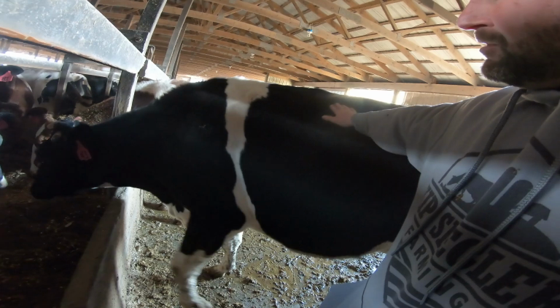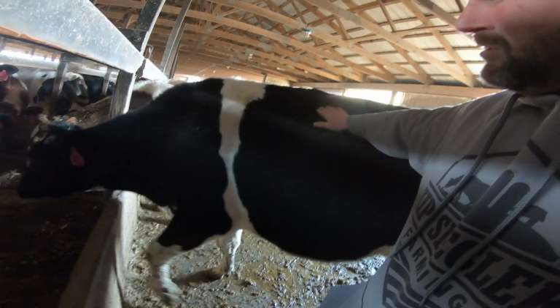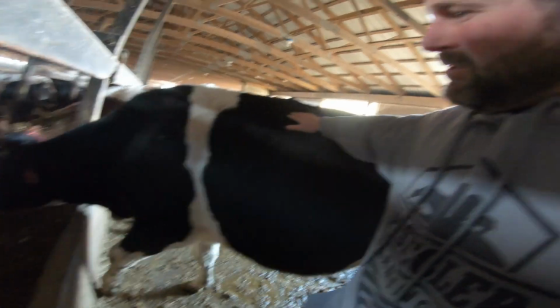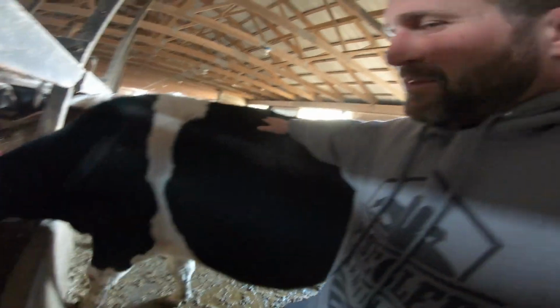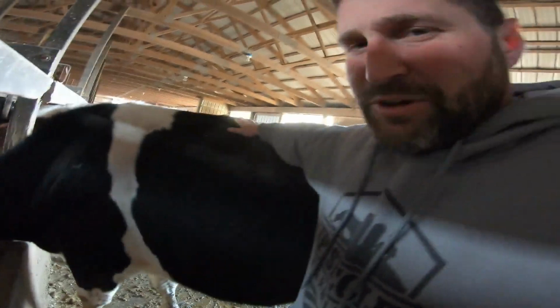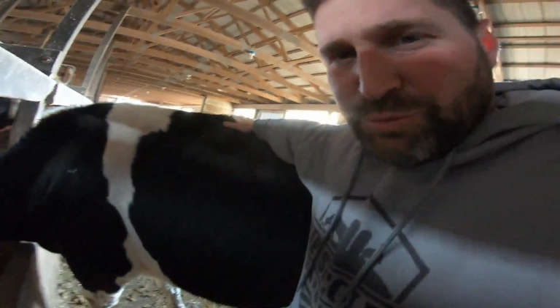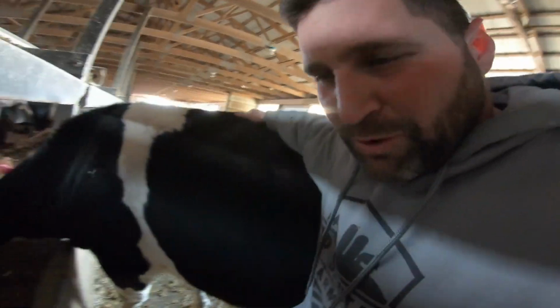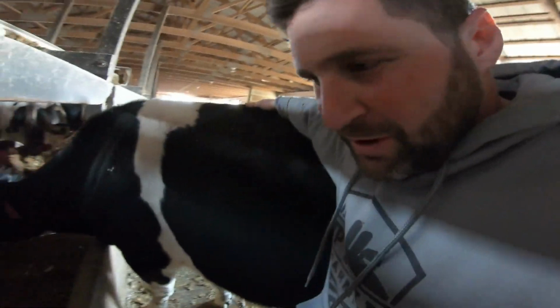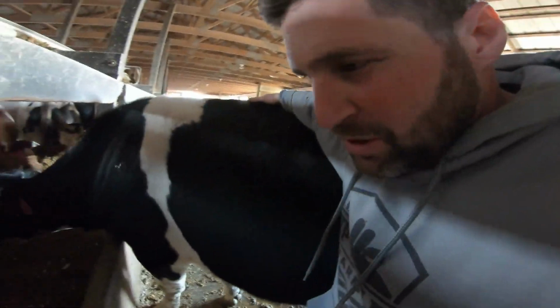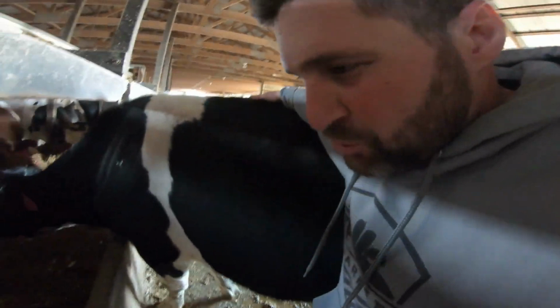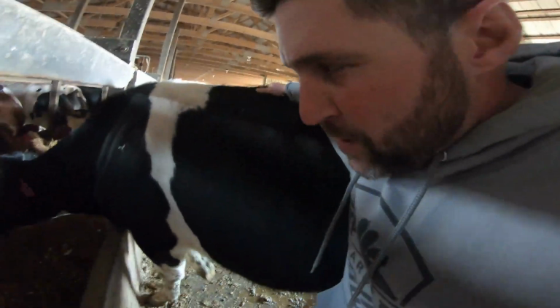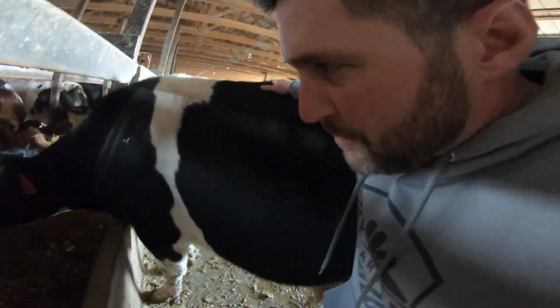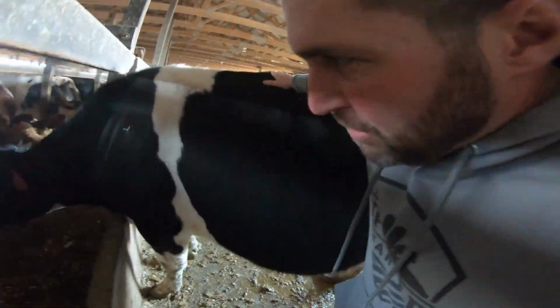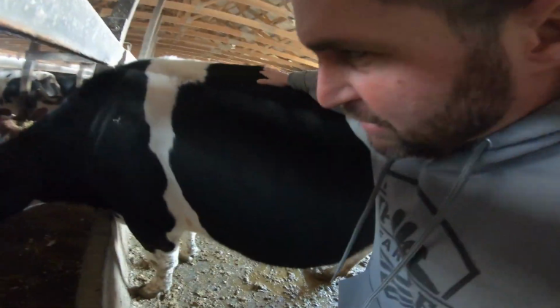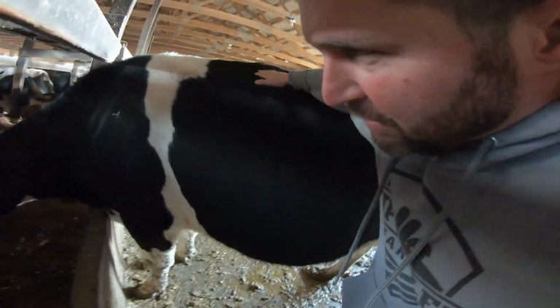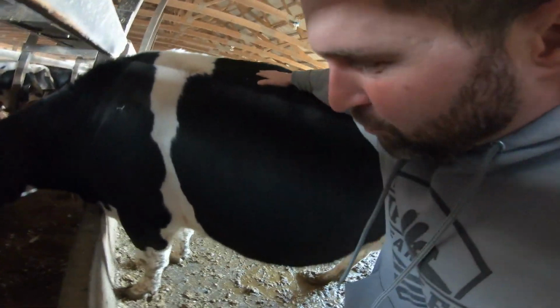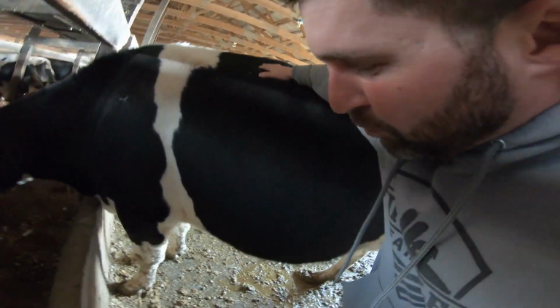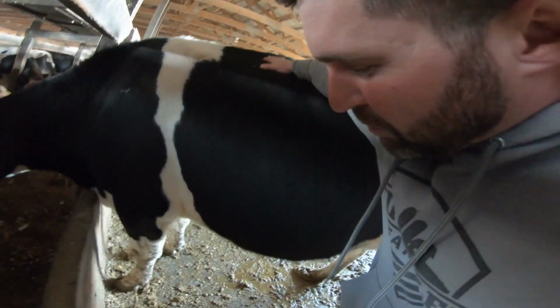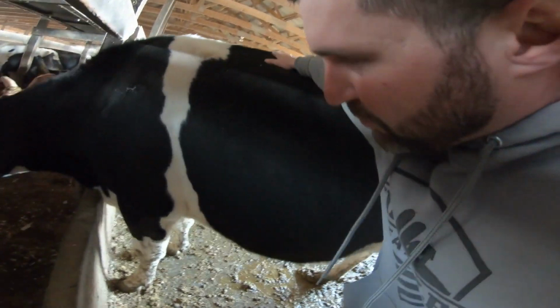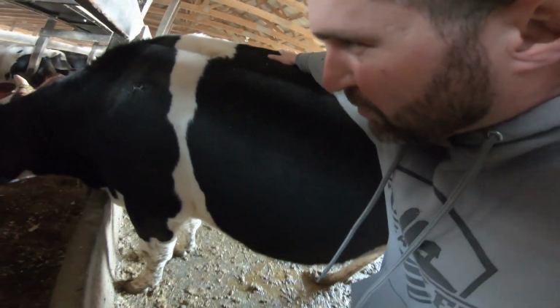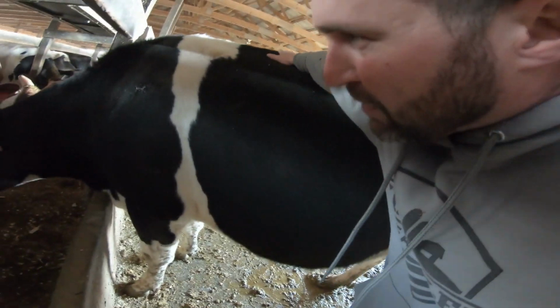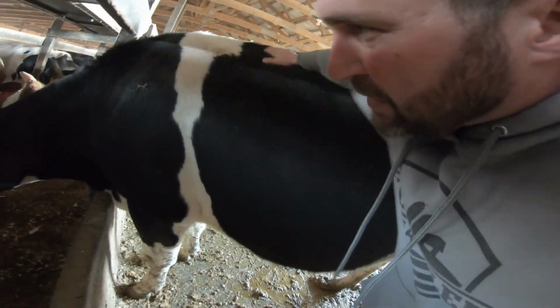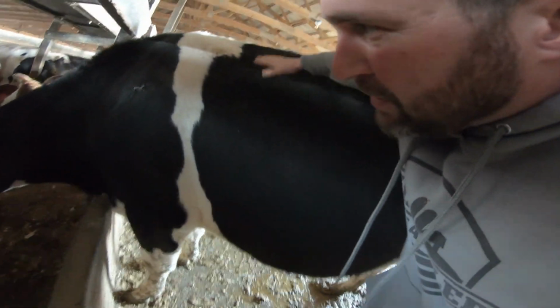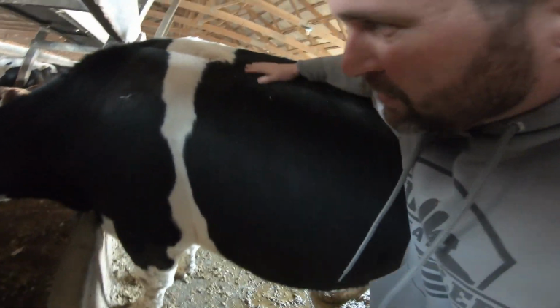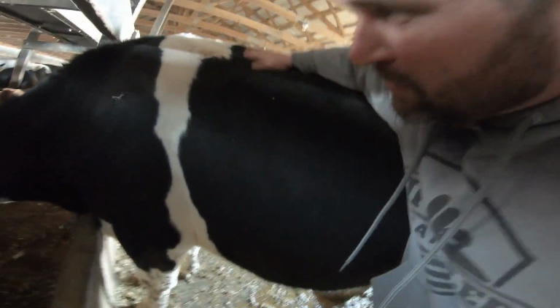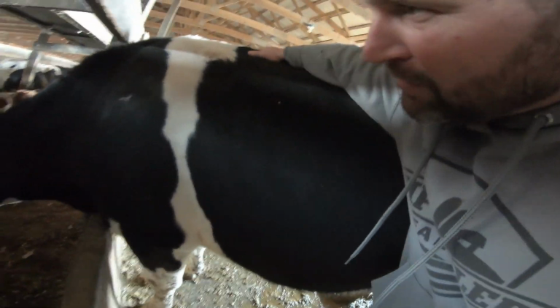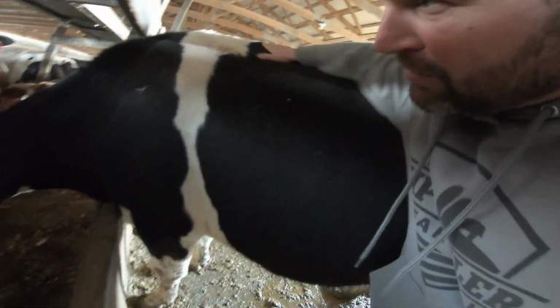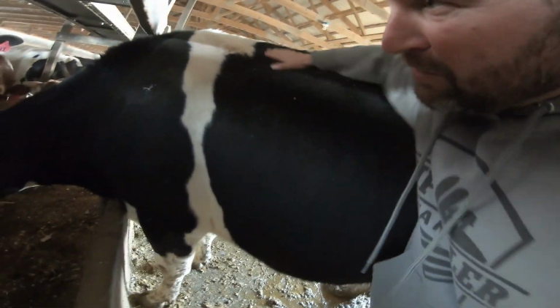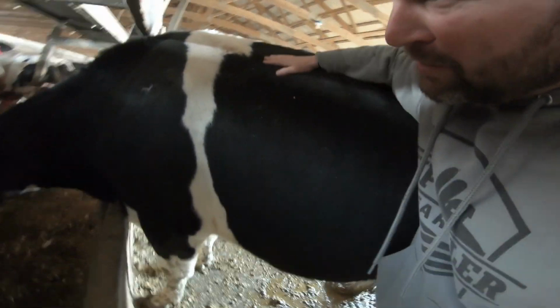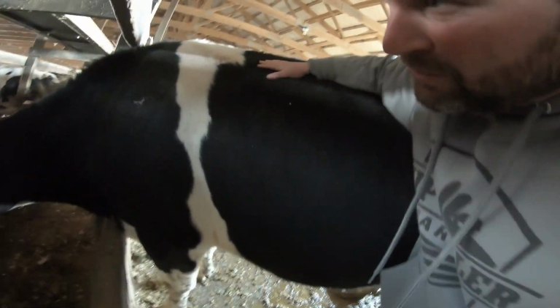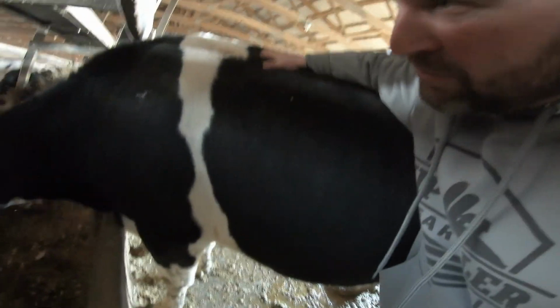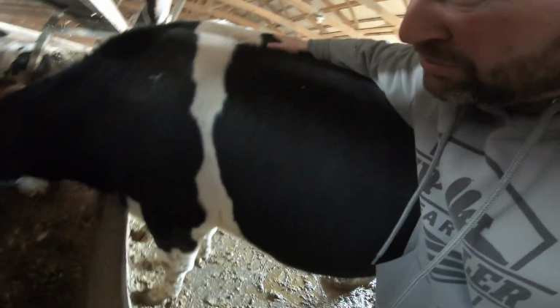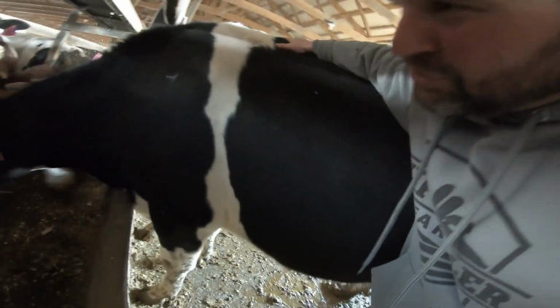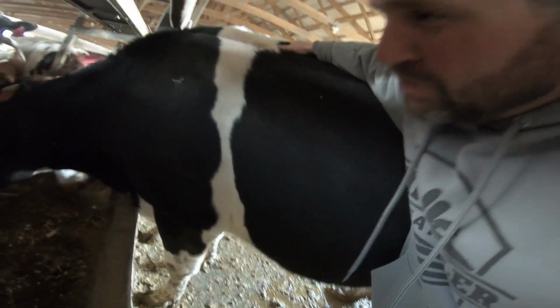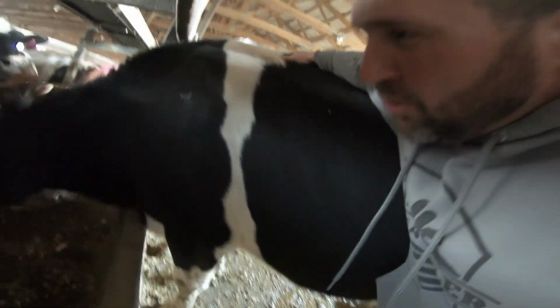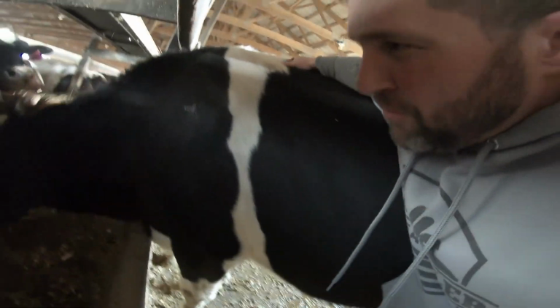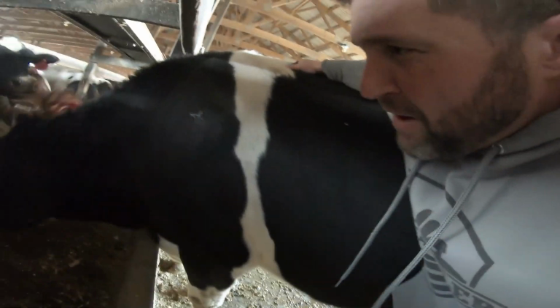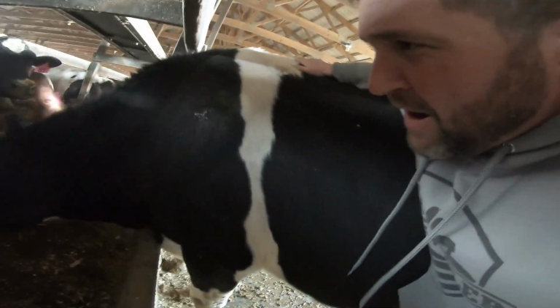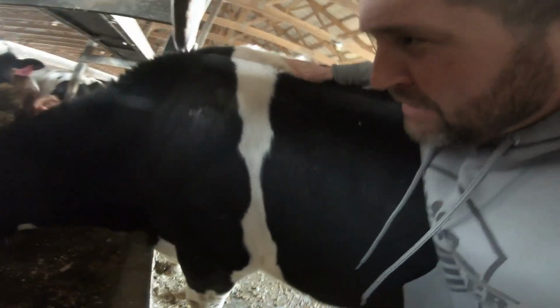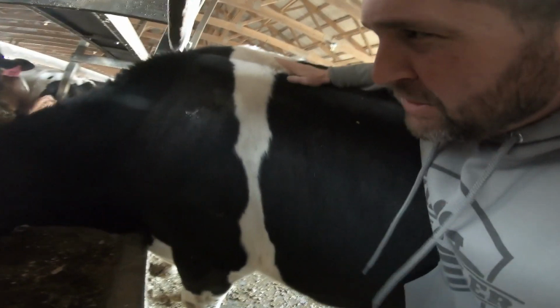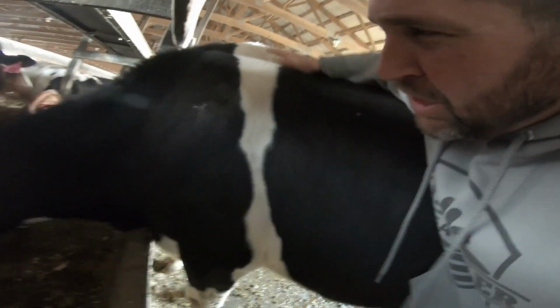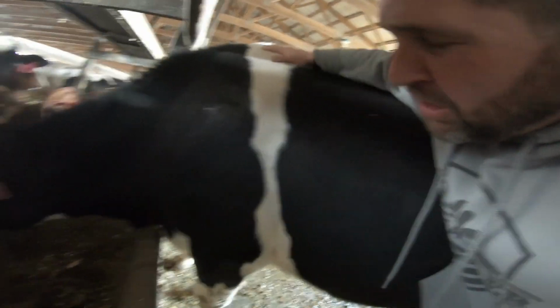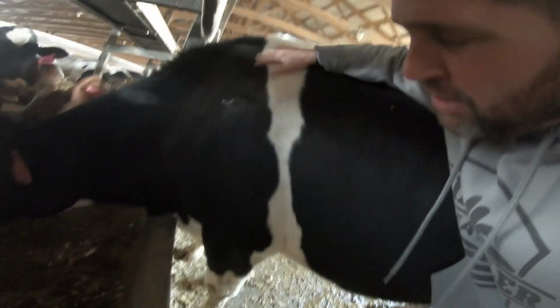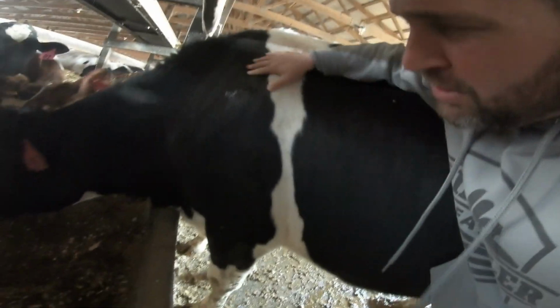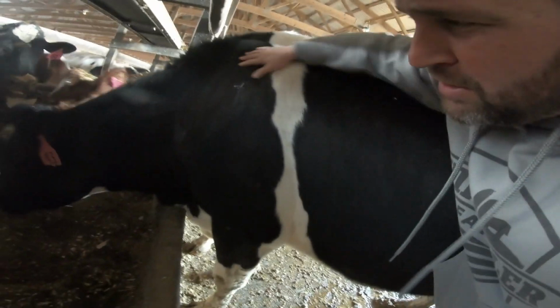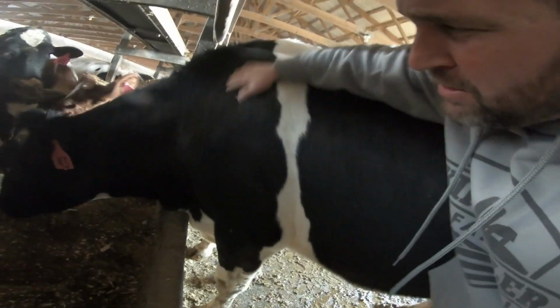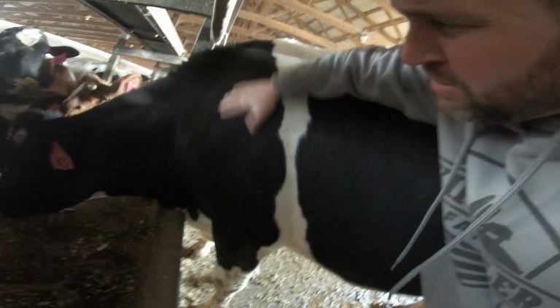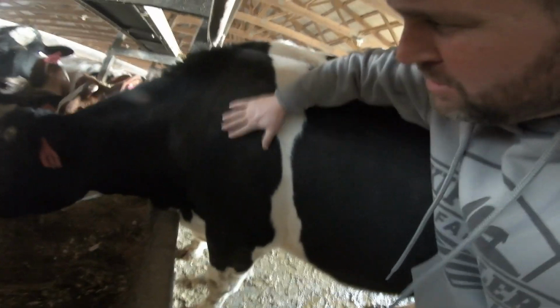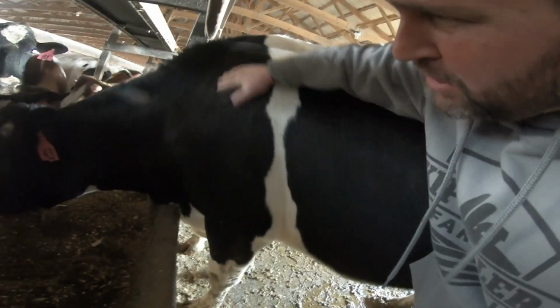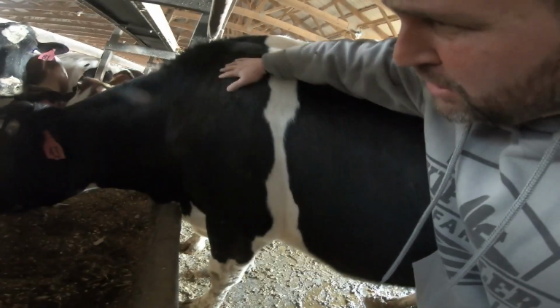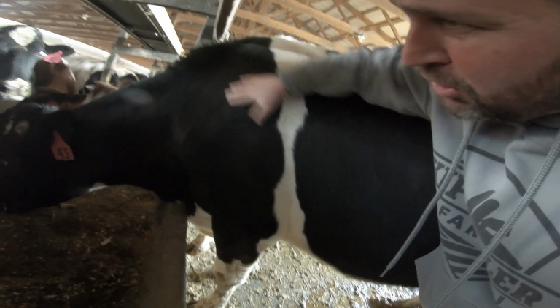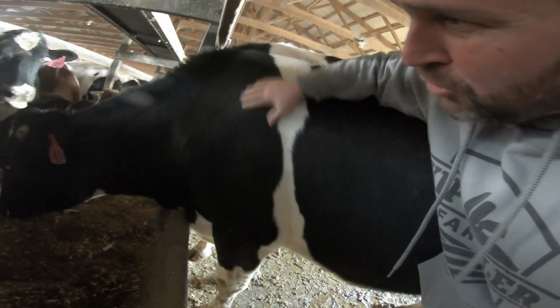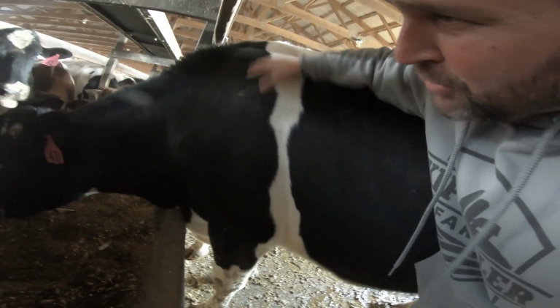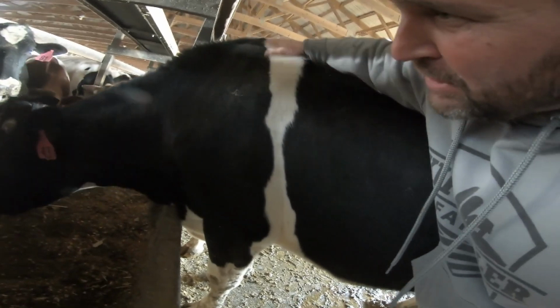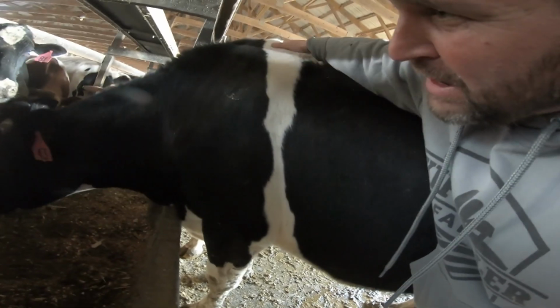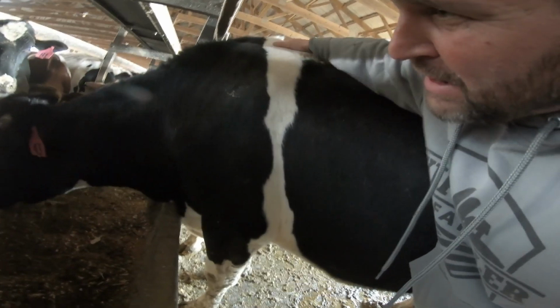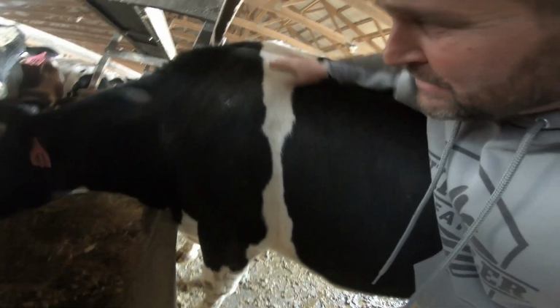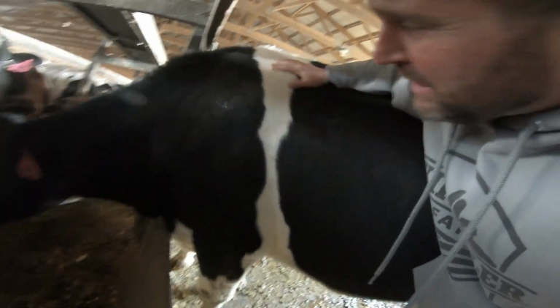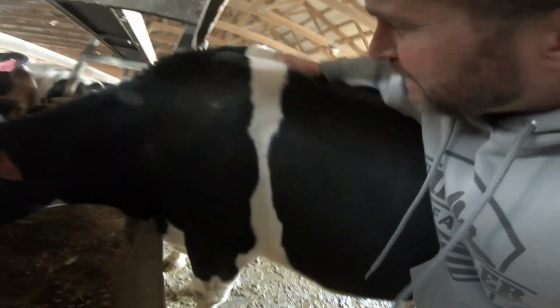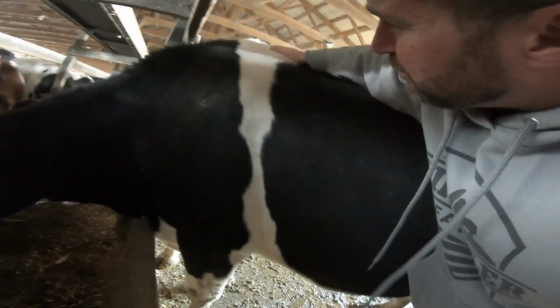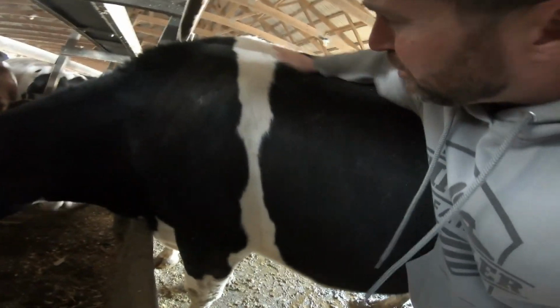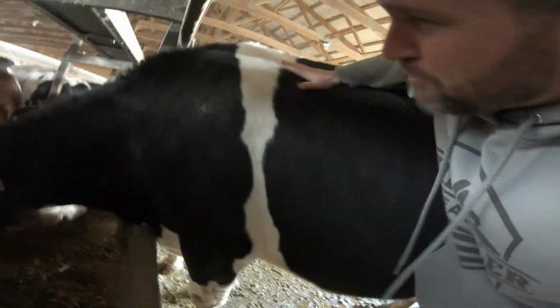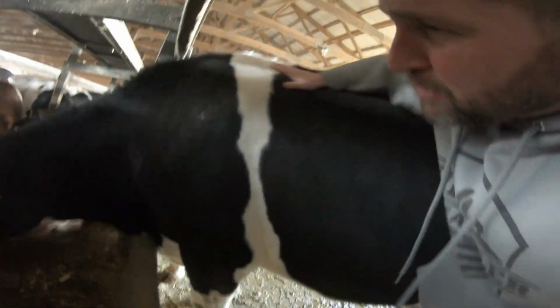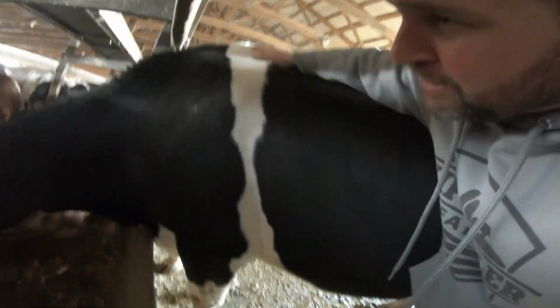This one here is my buddy 43. You don't mind a little human contact, do you bud?